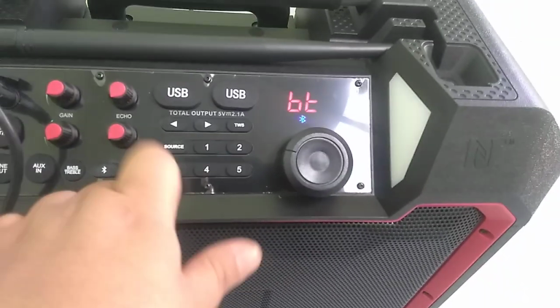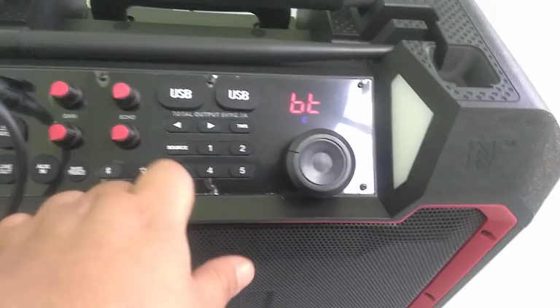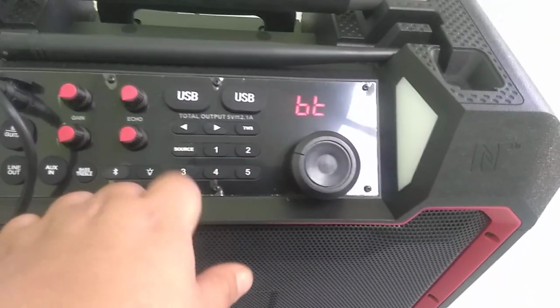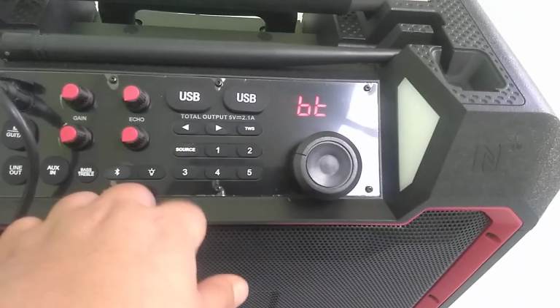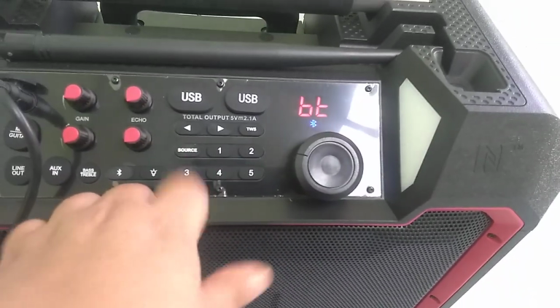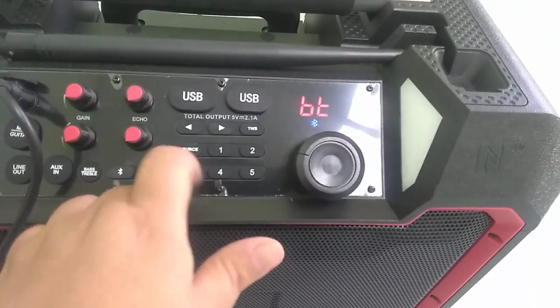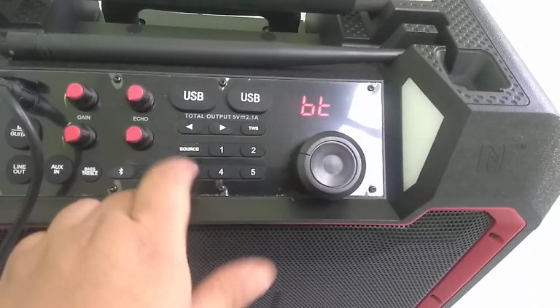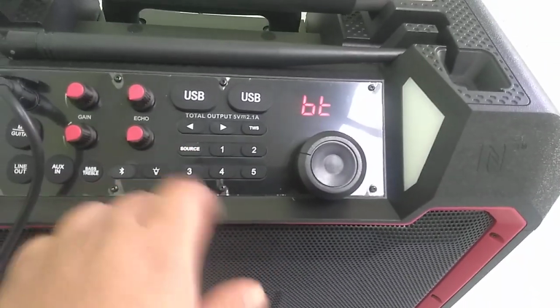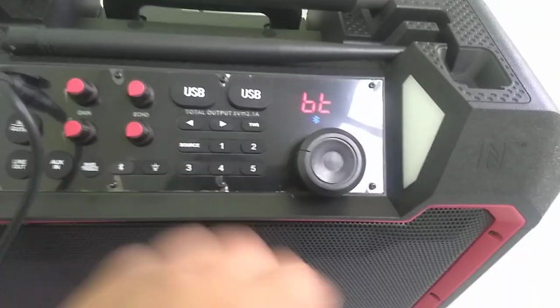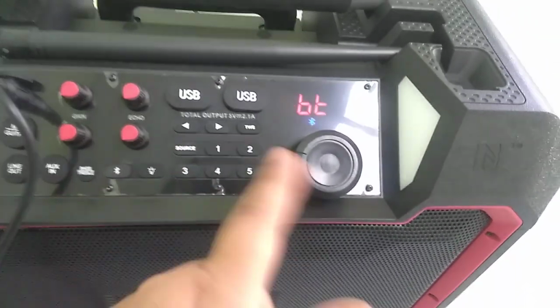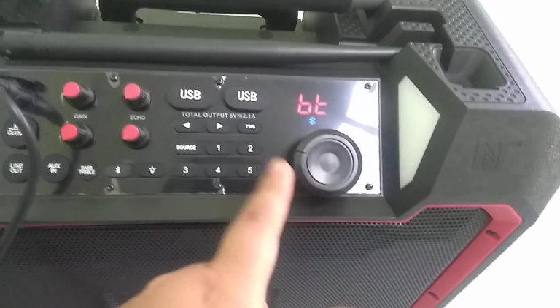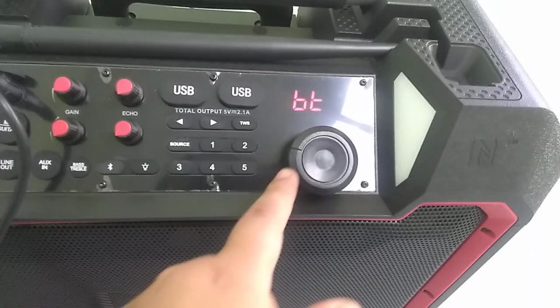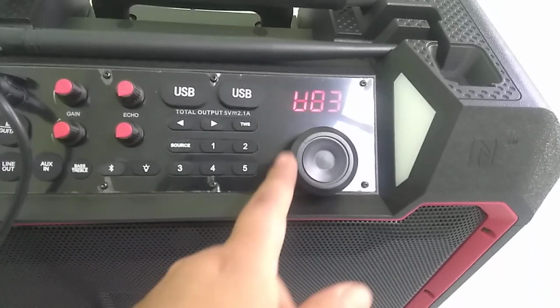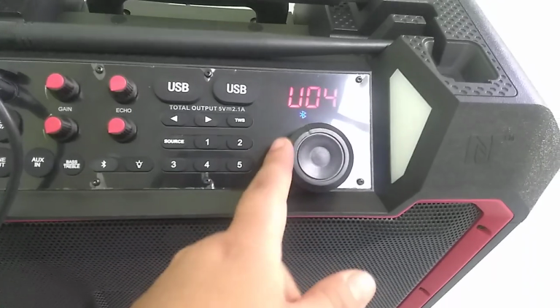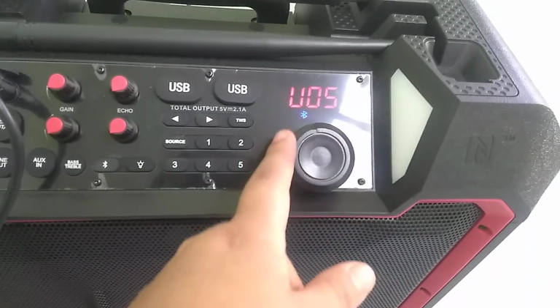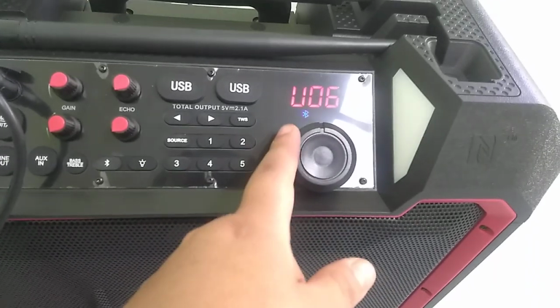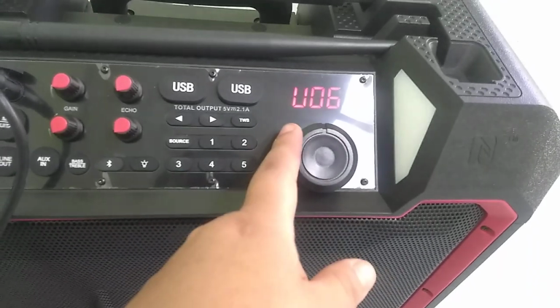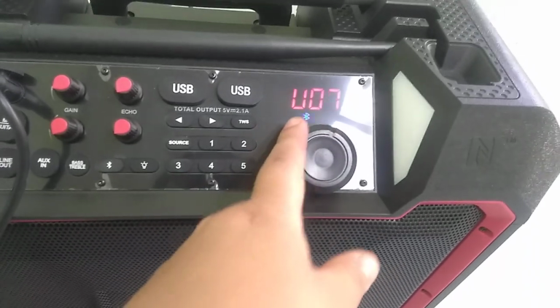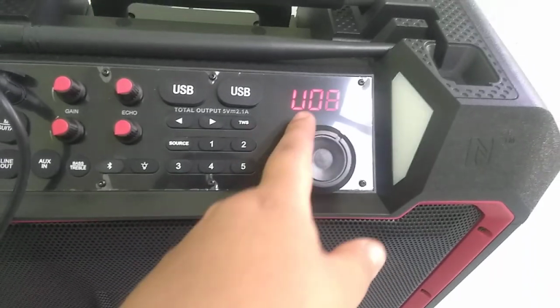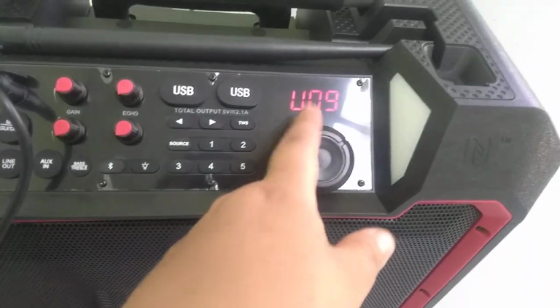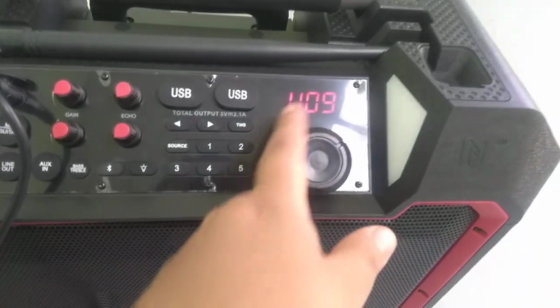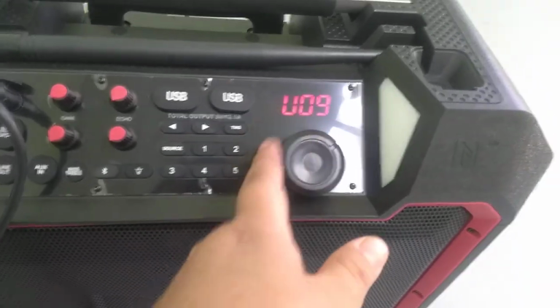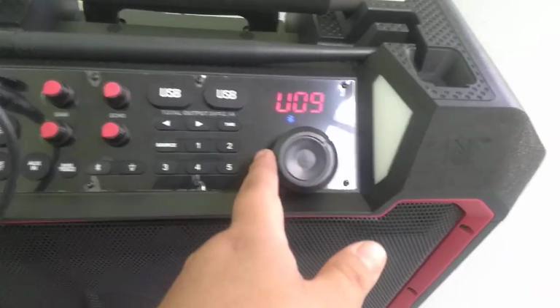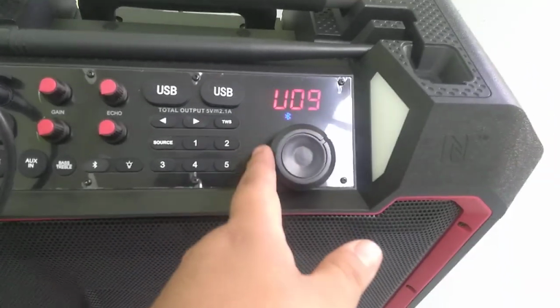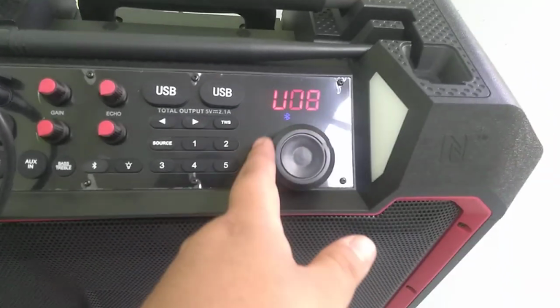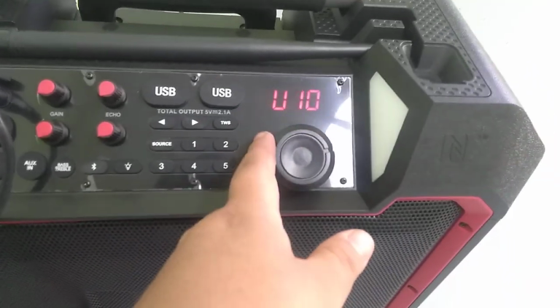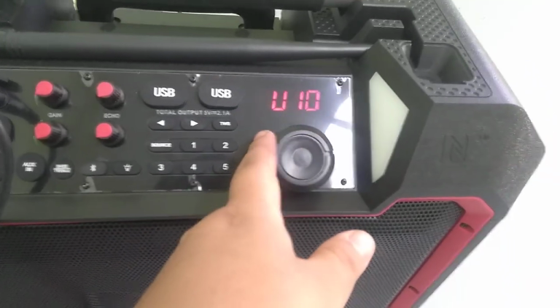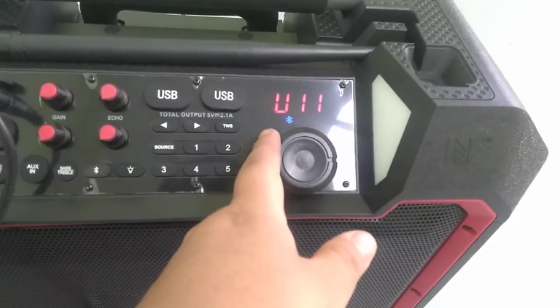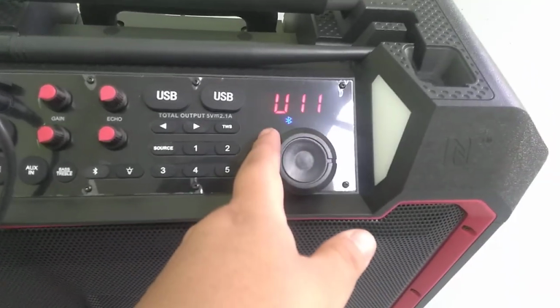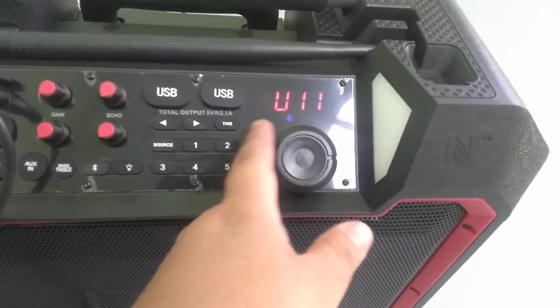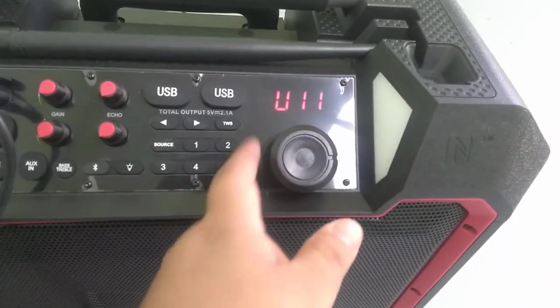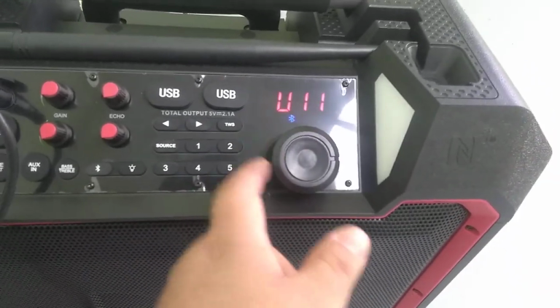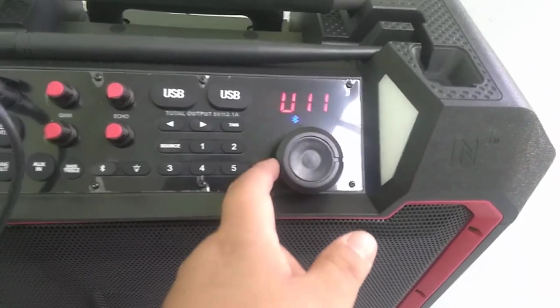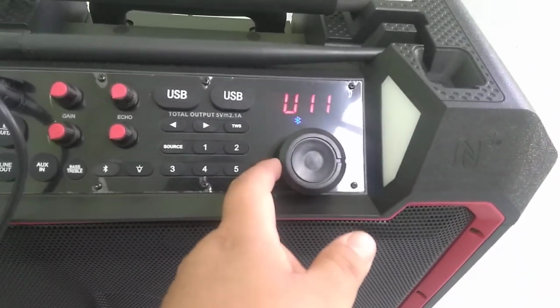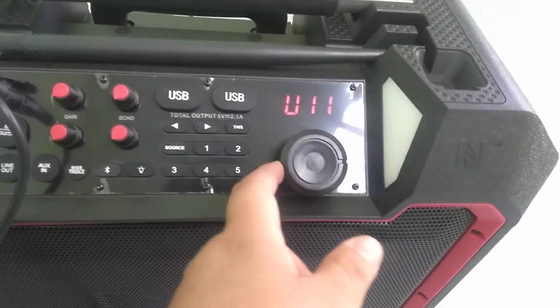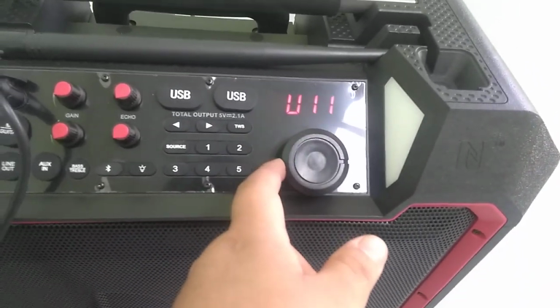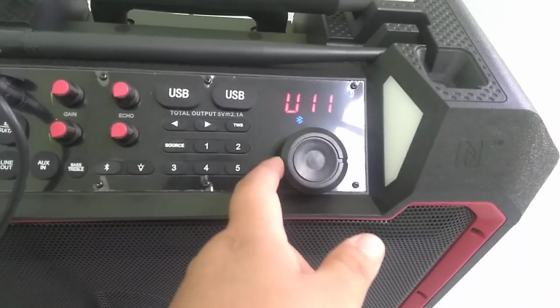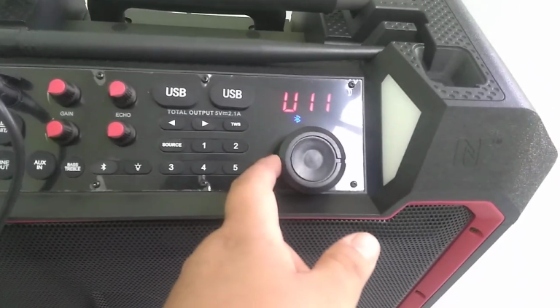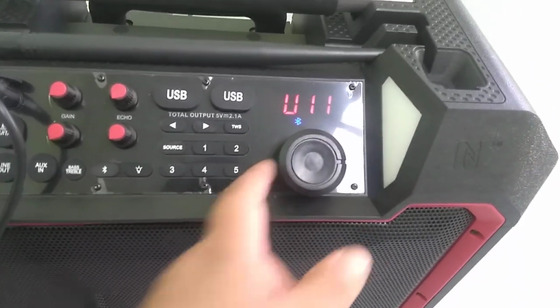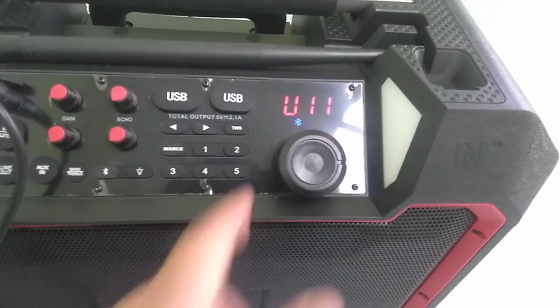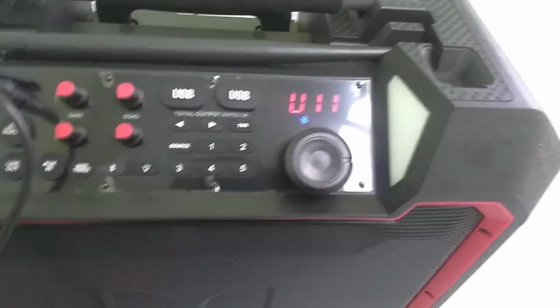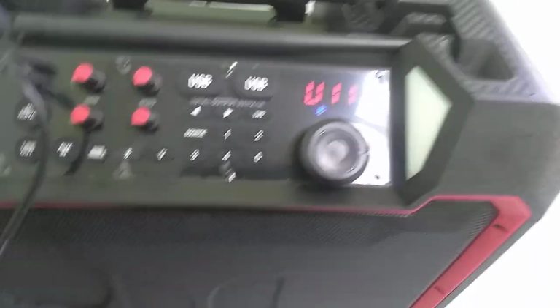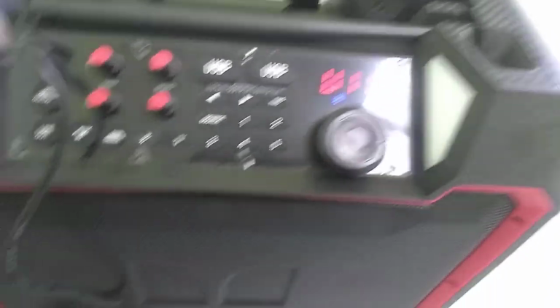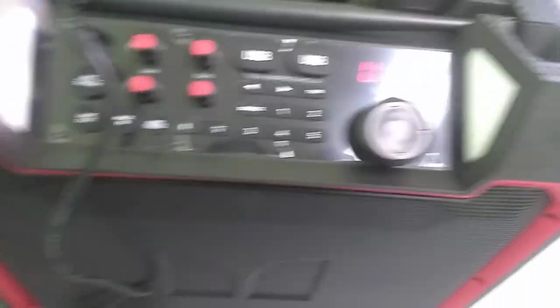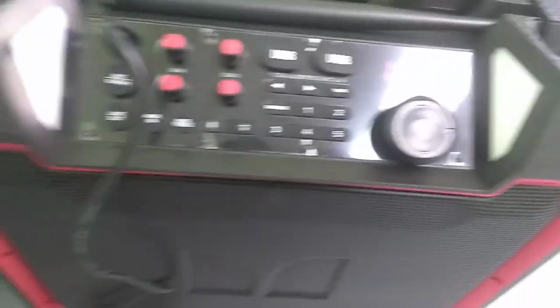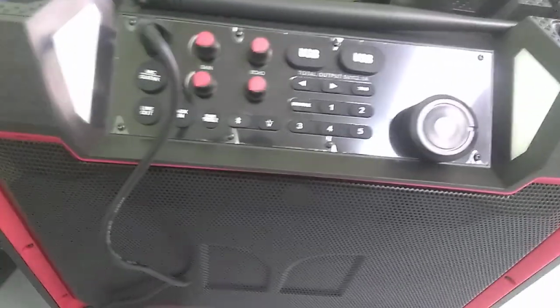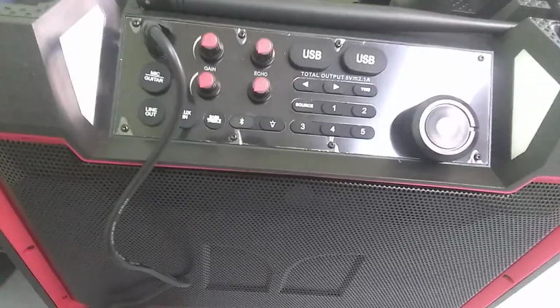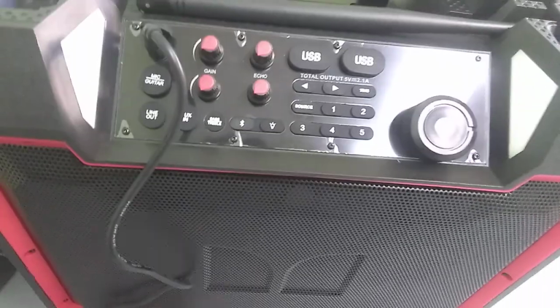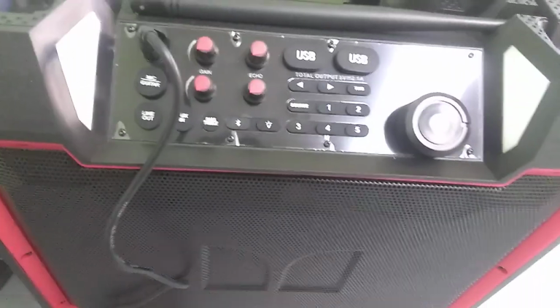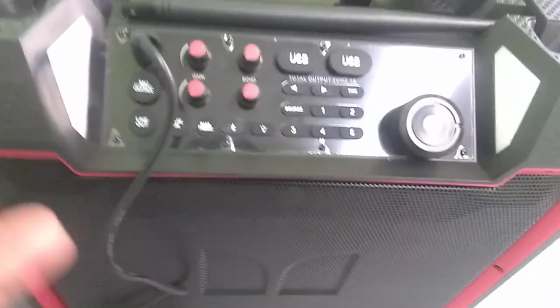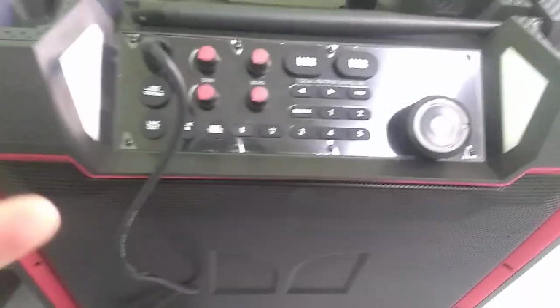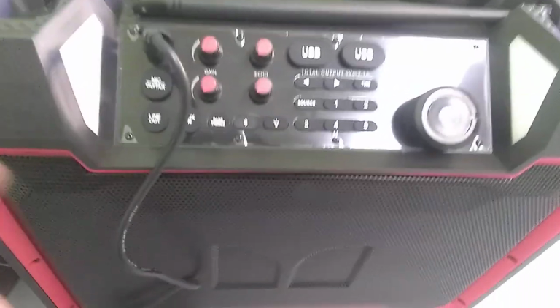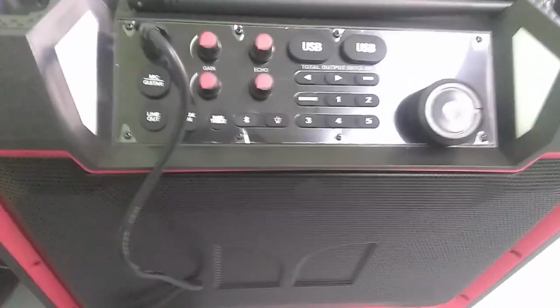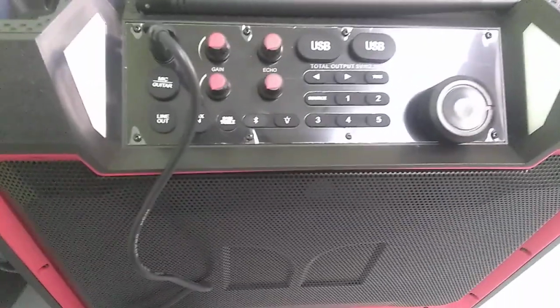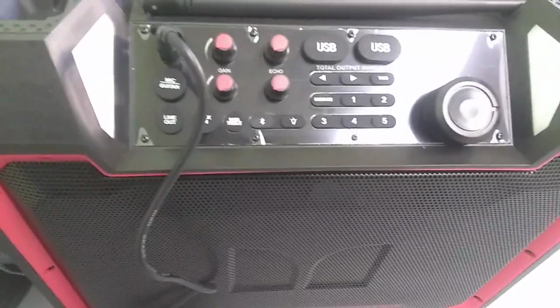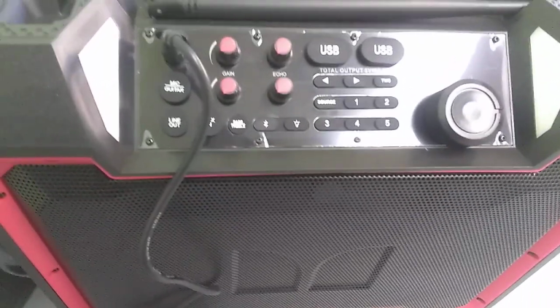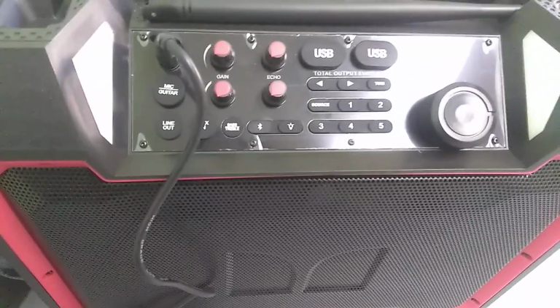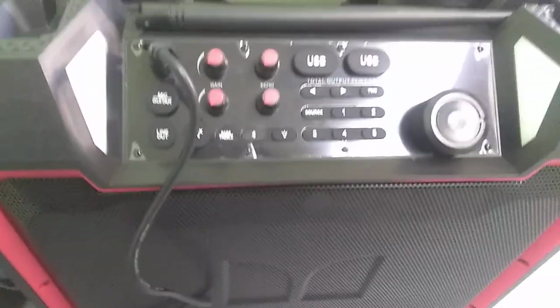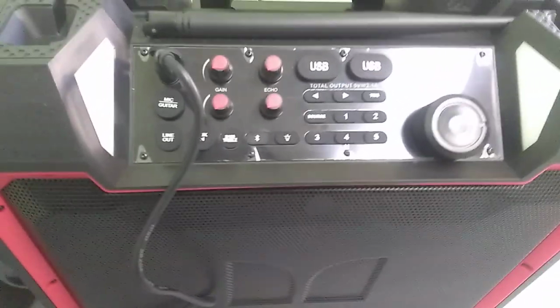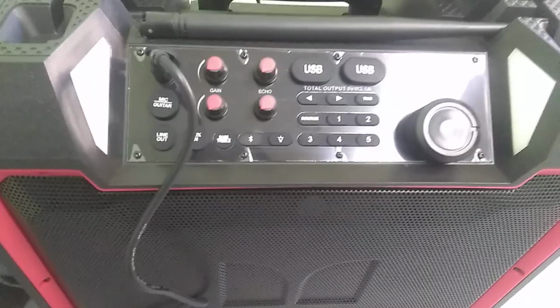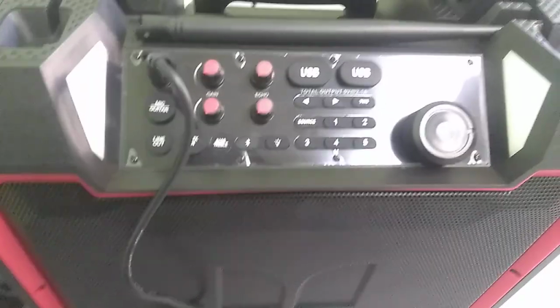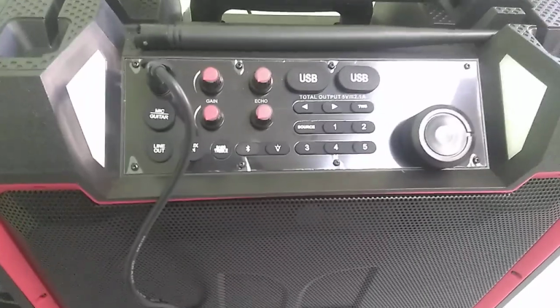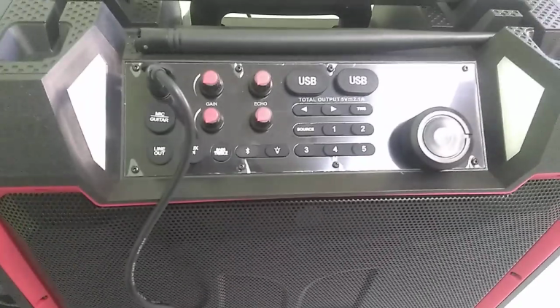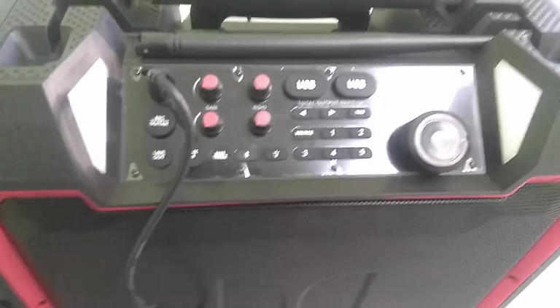Bluetooth. Pairing. Connected. And that's all you gotta do.